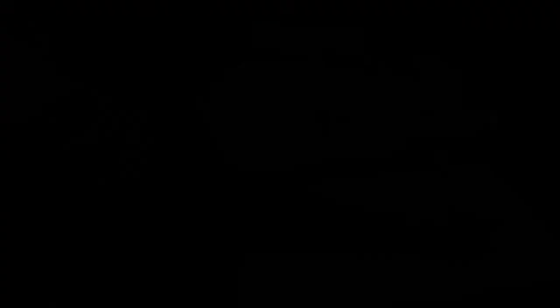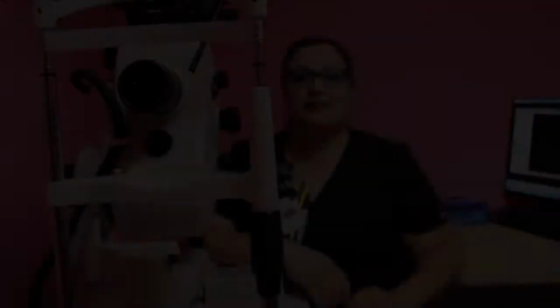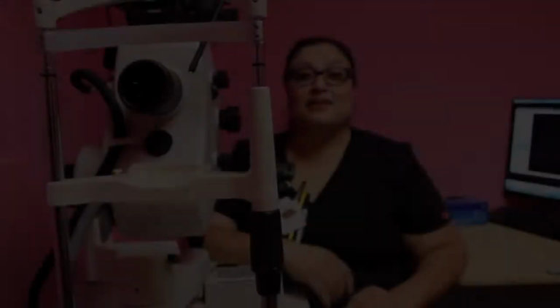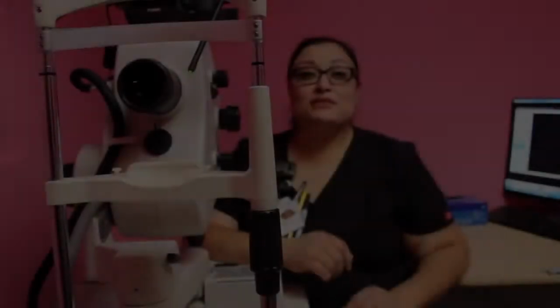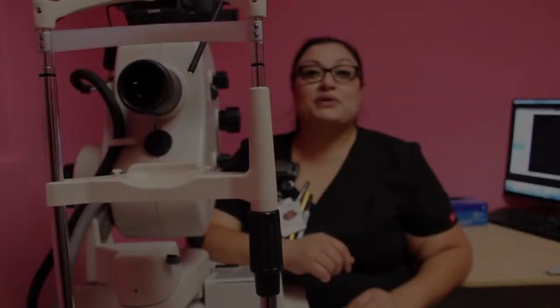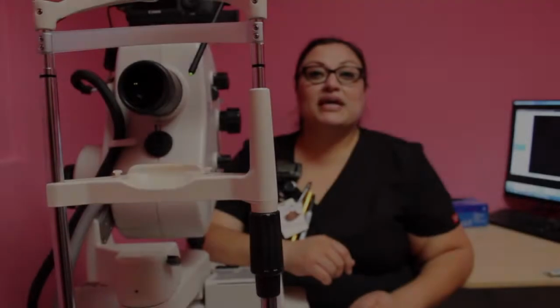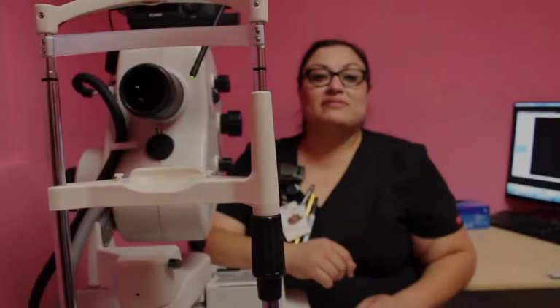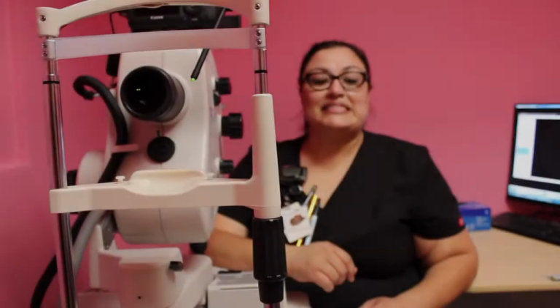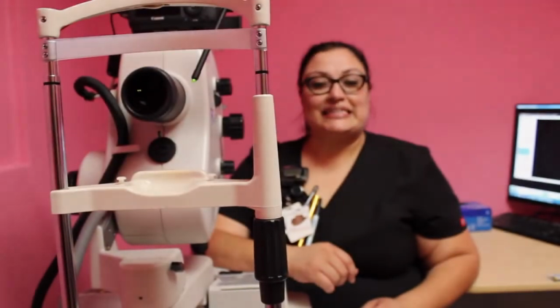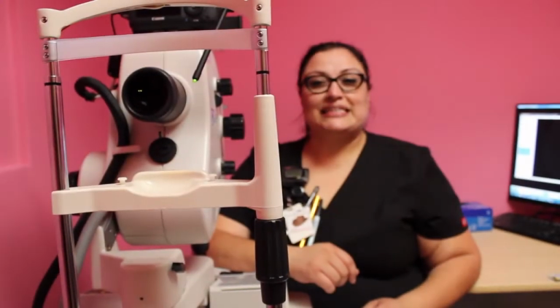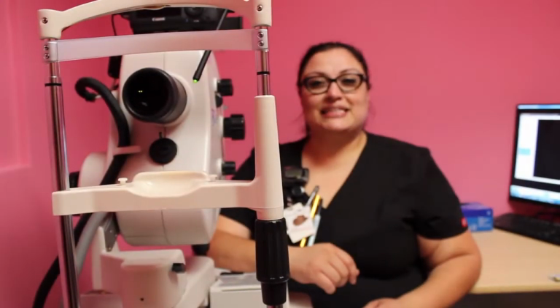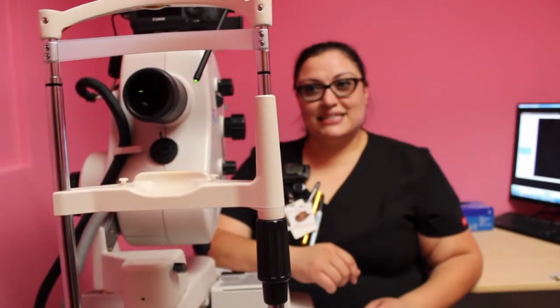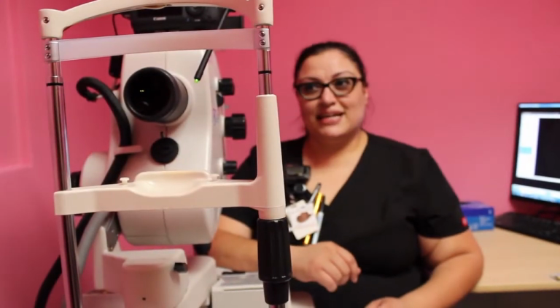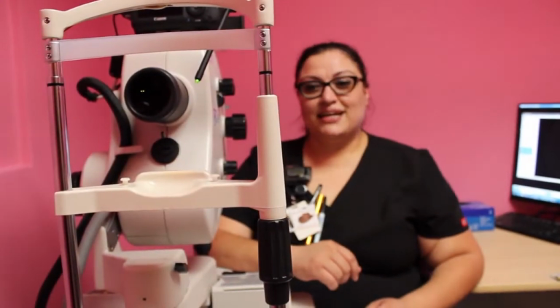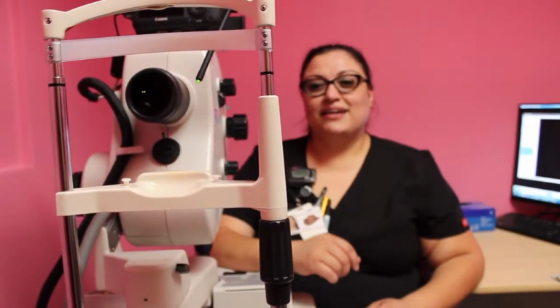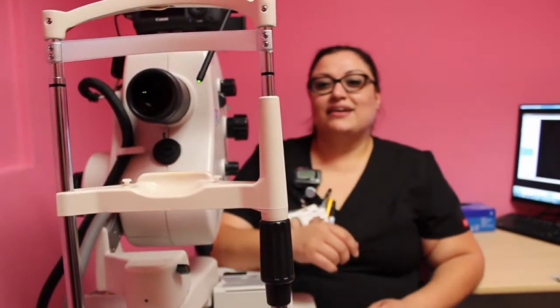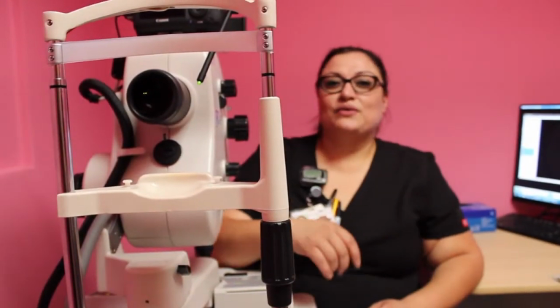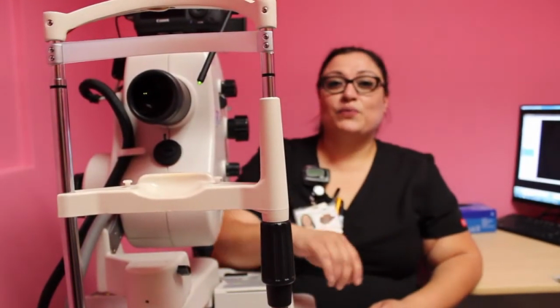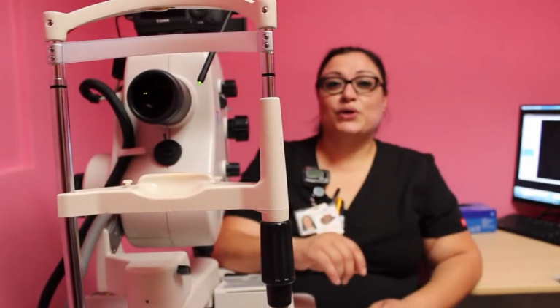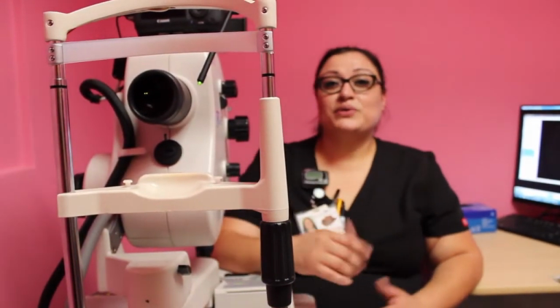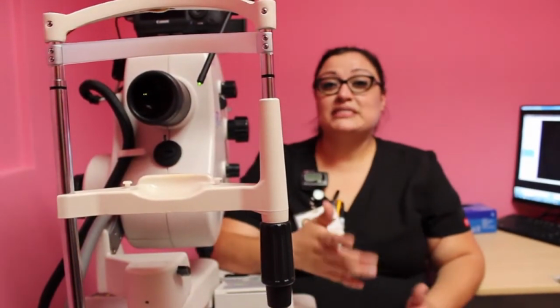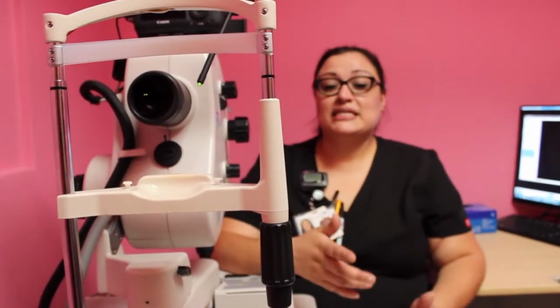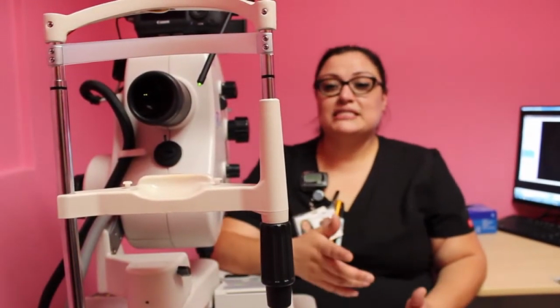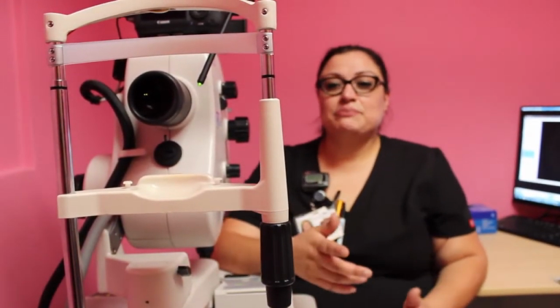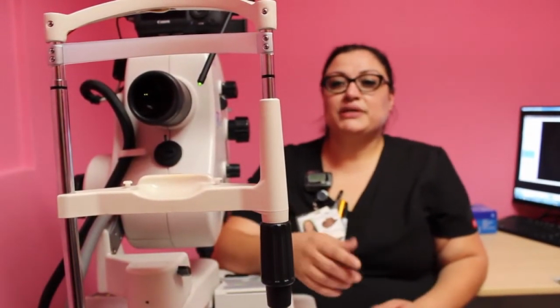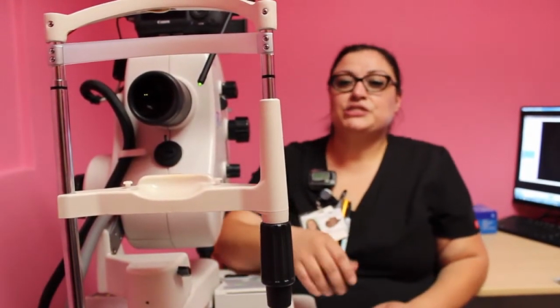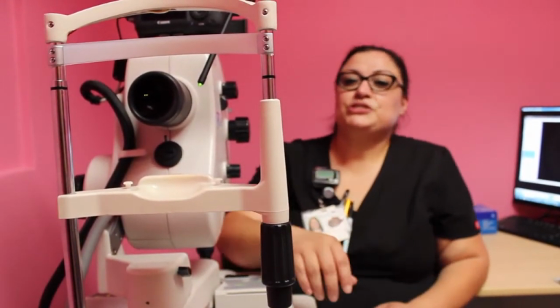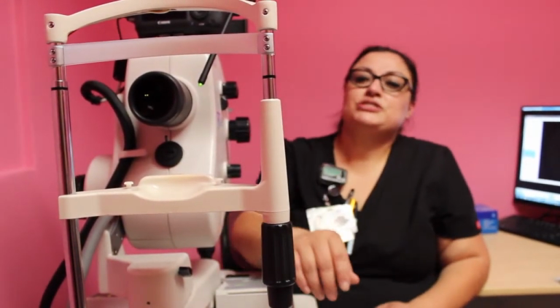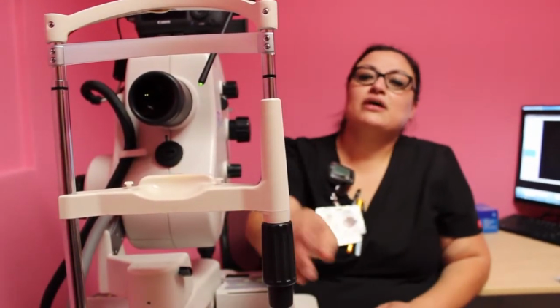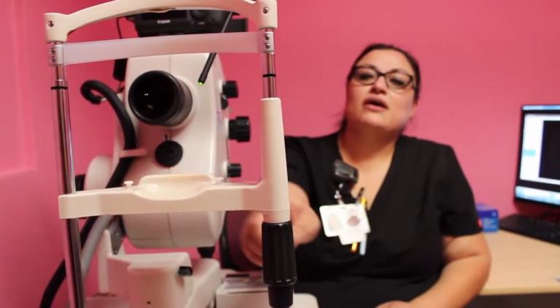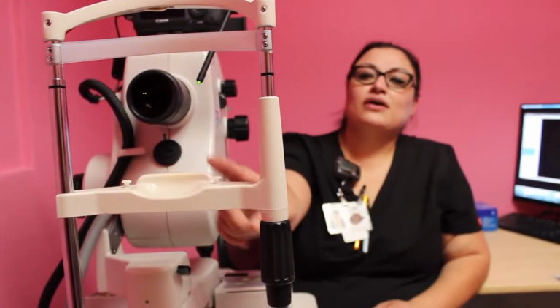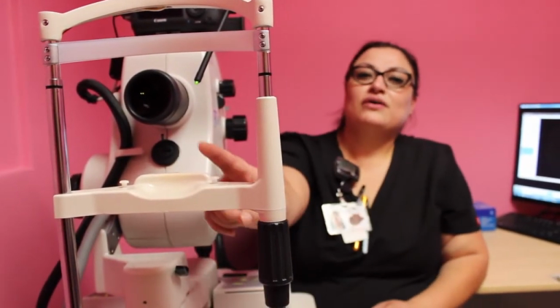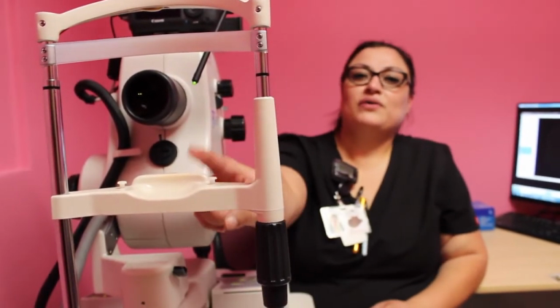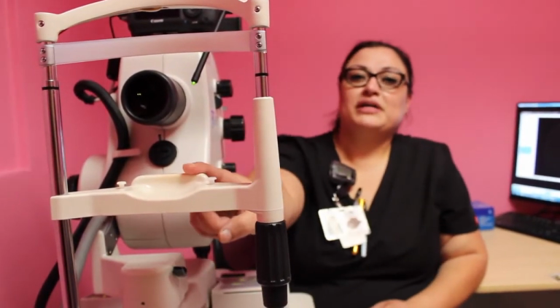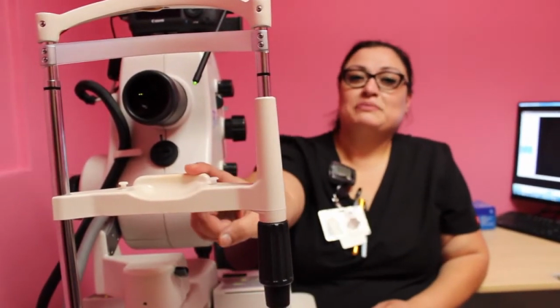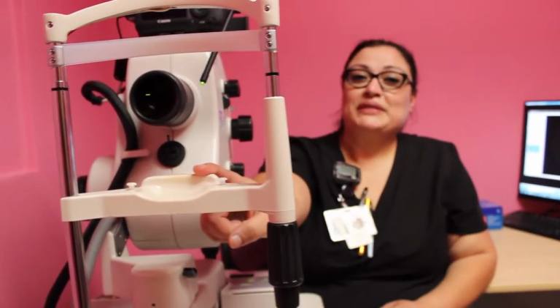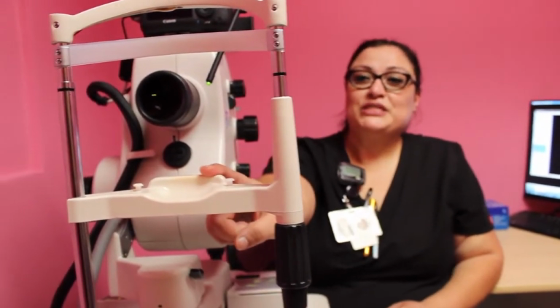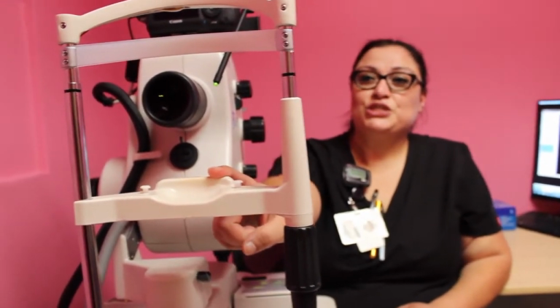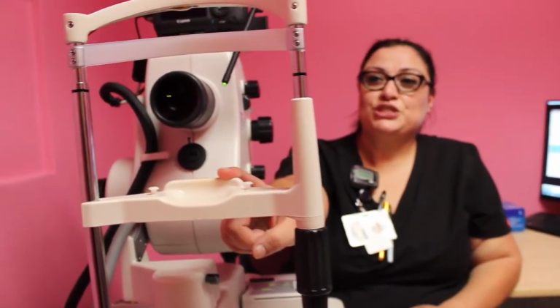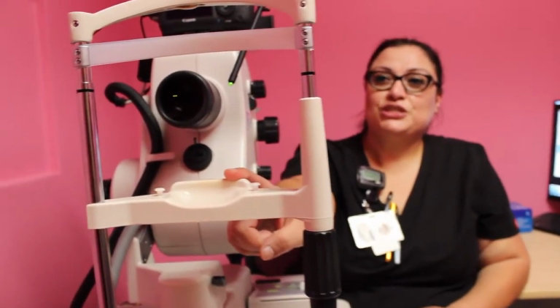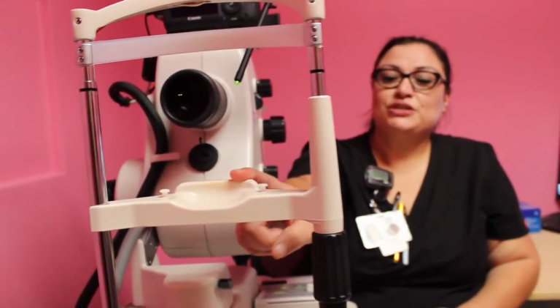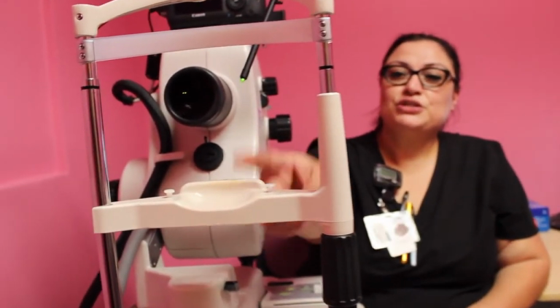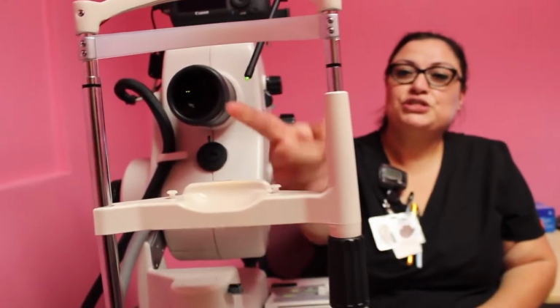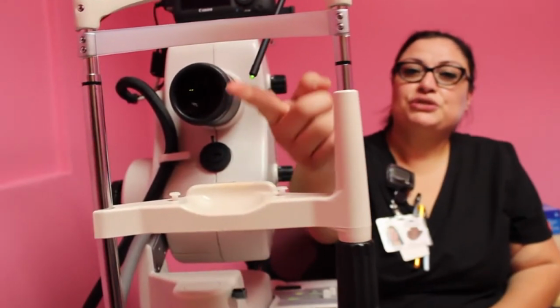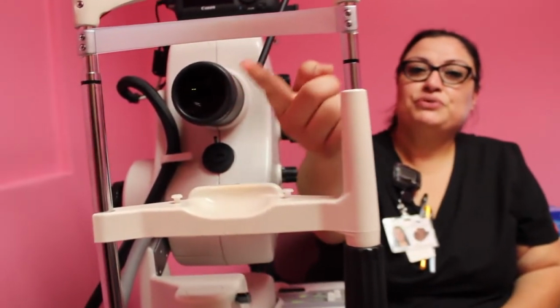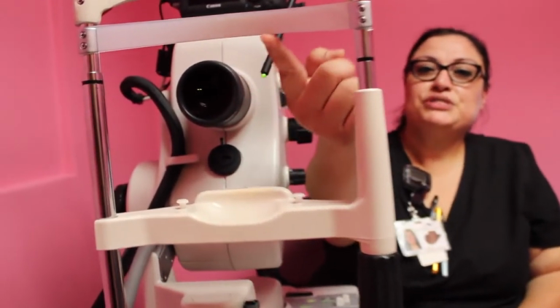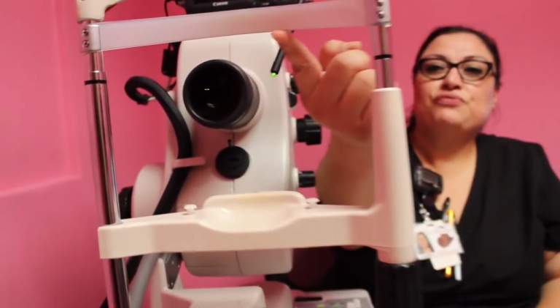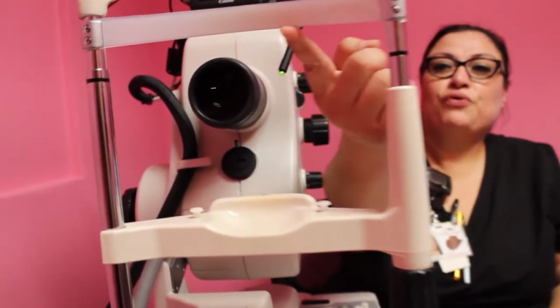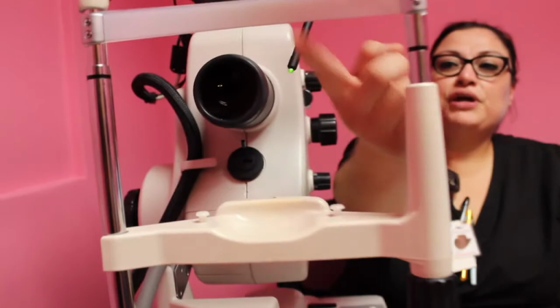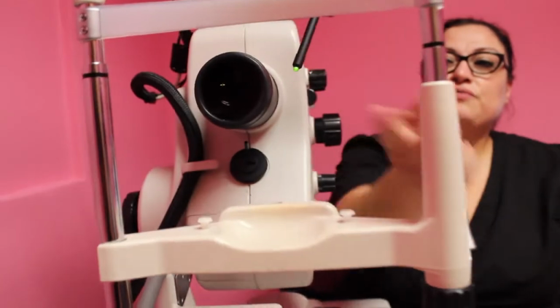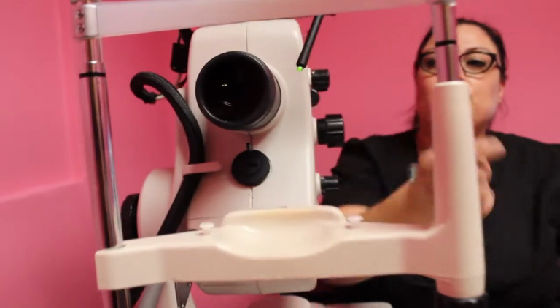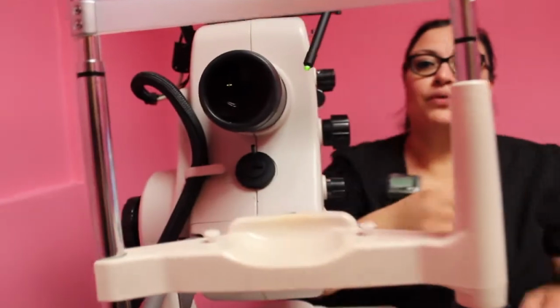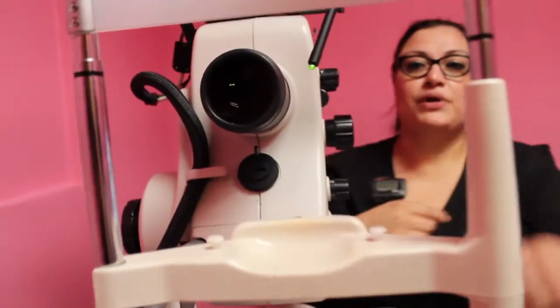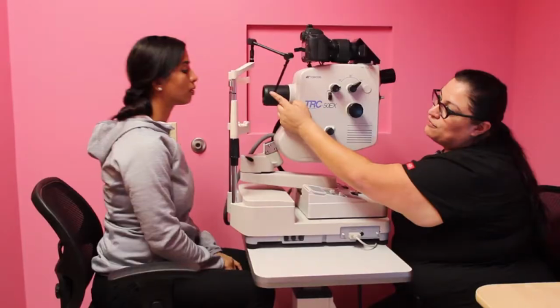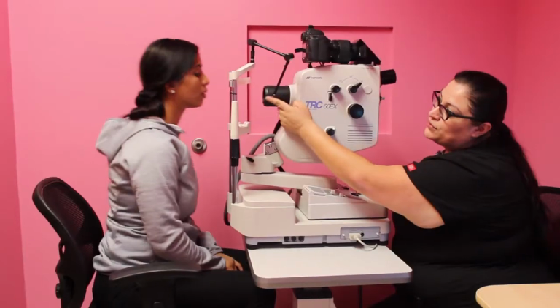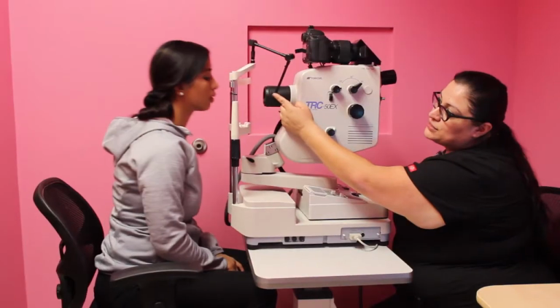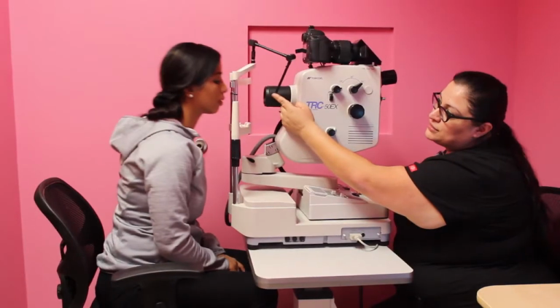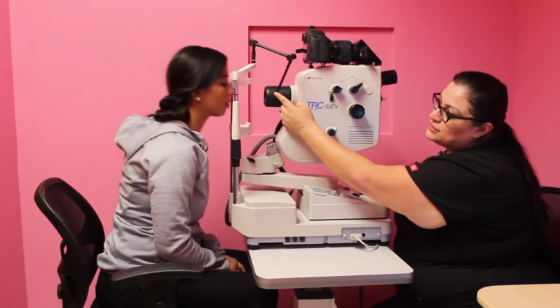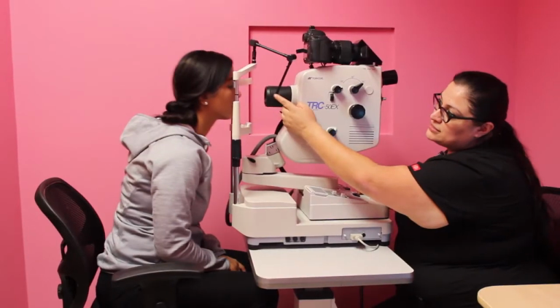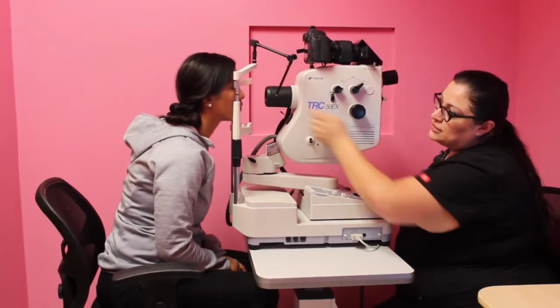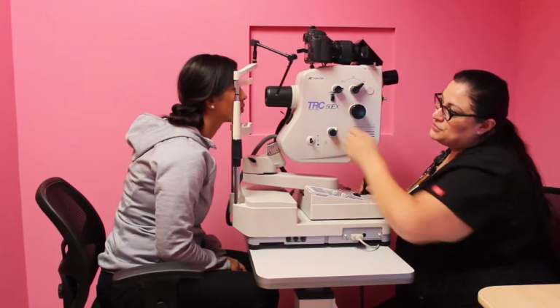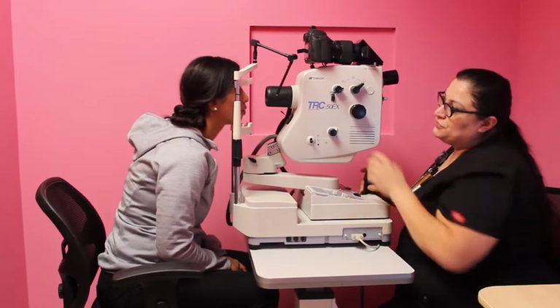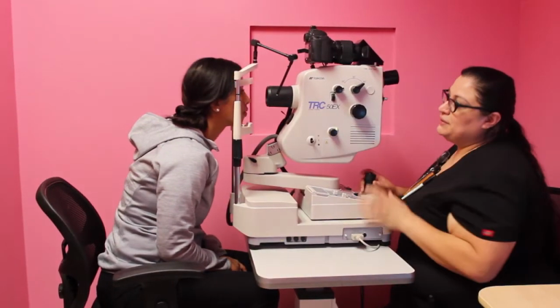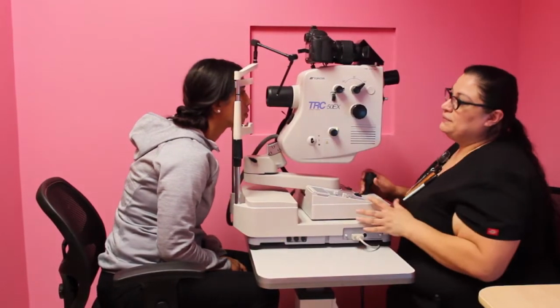Now that we have injected the dye, we're going to take some pictures. Go ahead and place your chin on the chin rest, forehead forward. Focus on this dot for me.